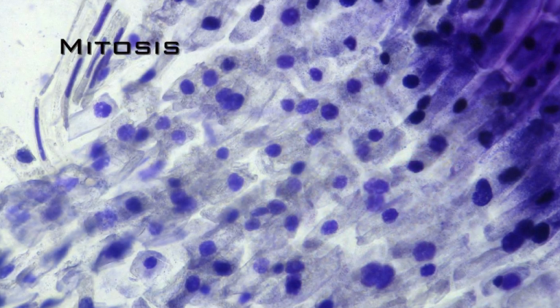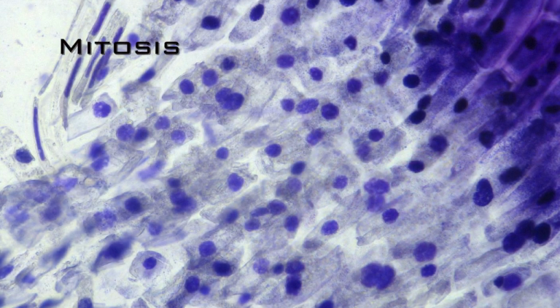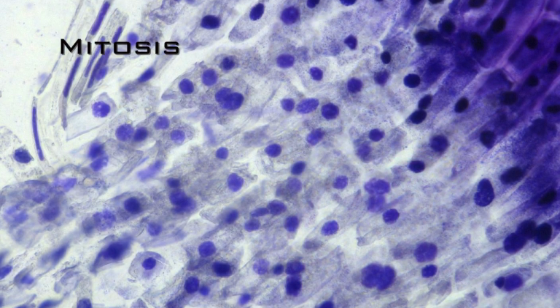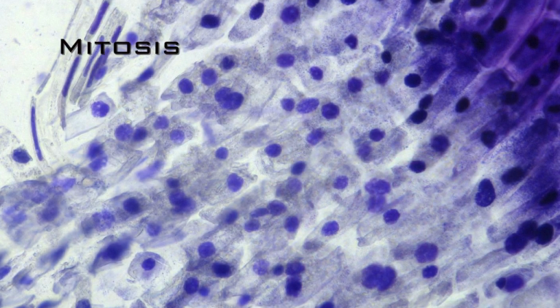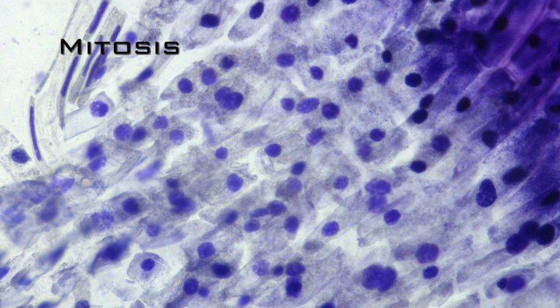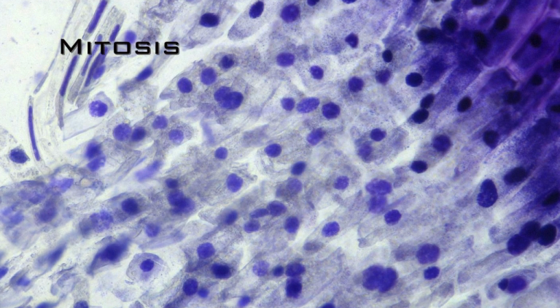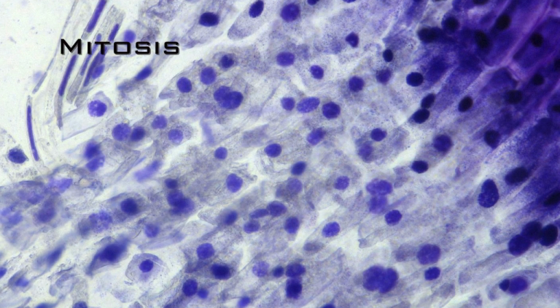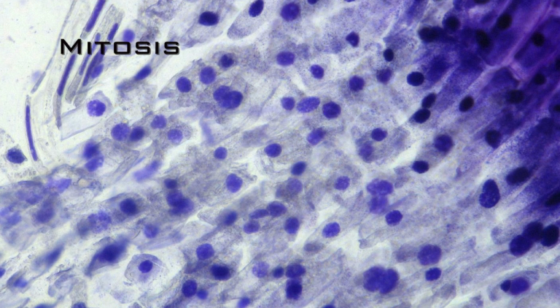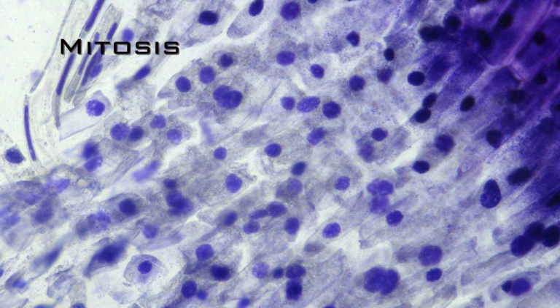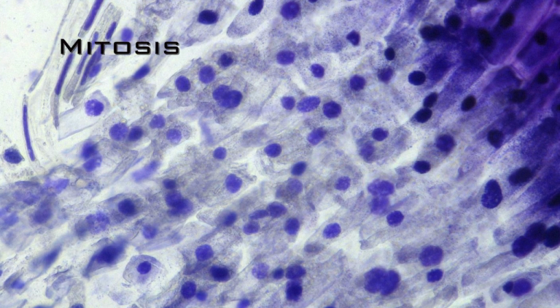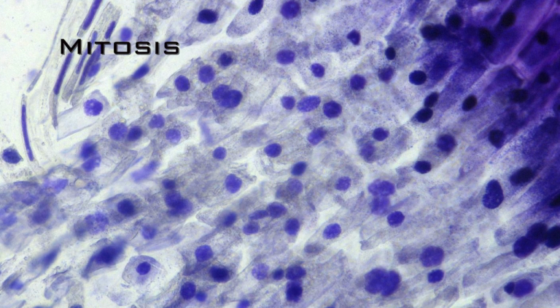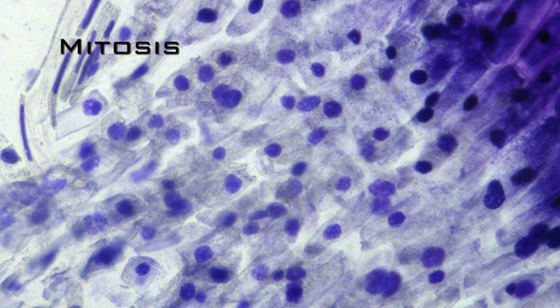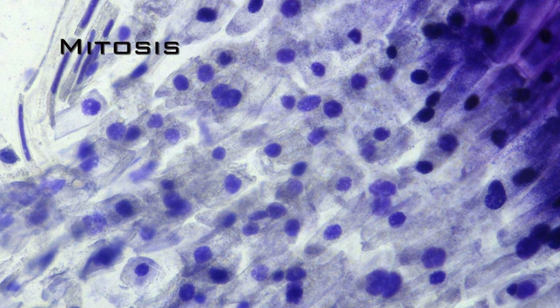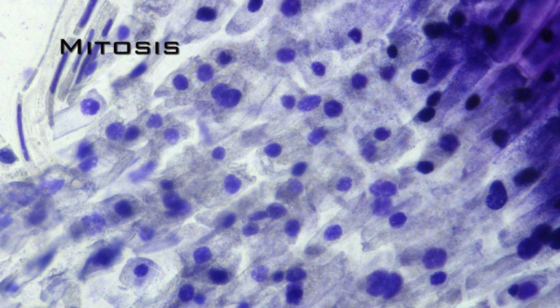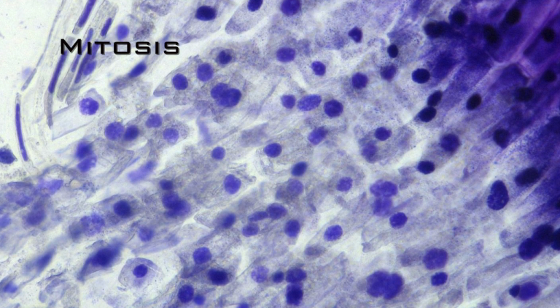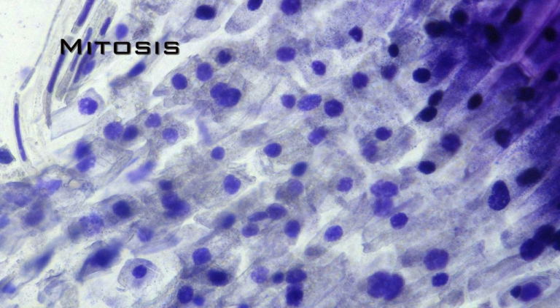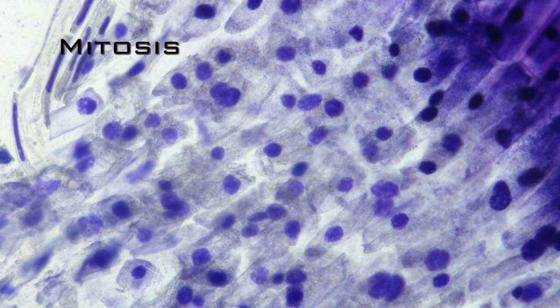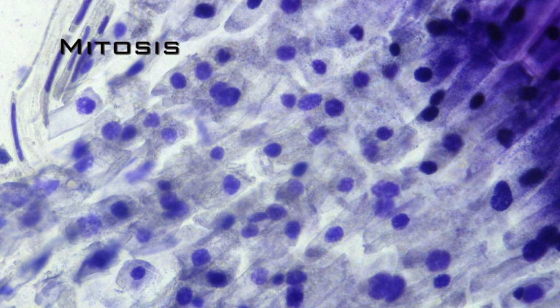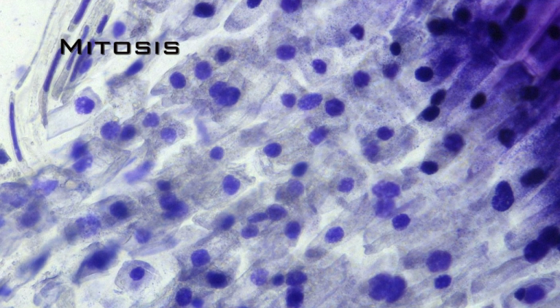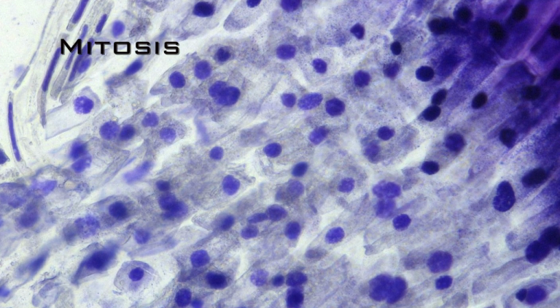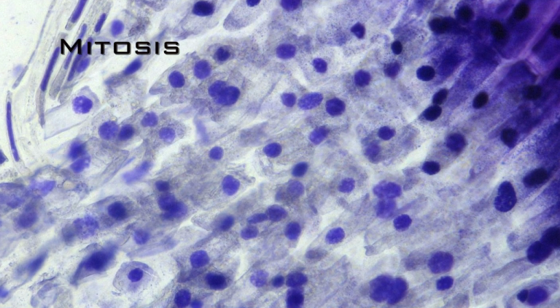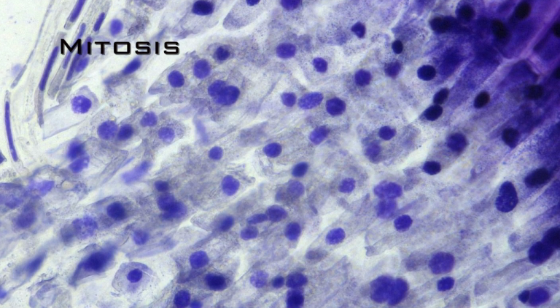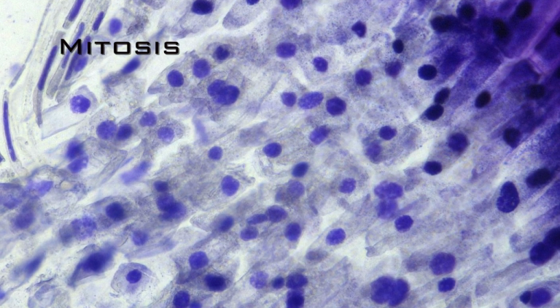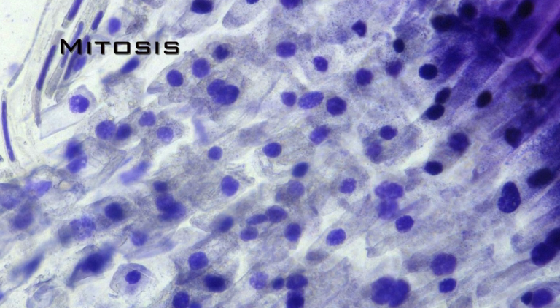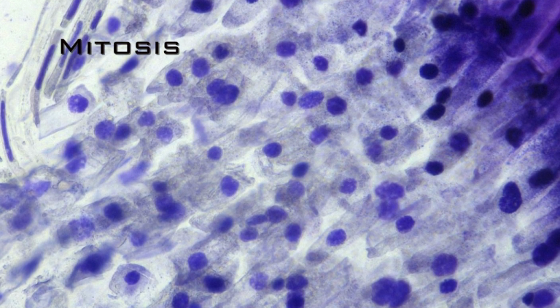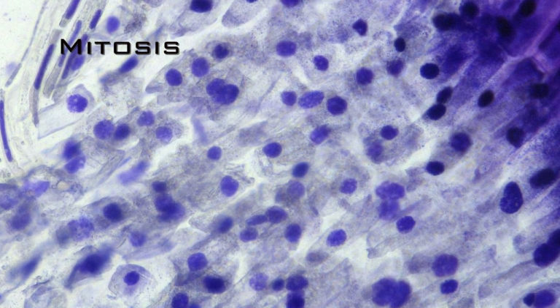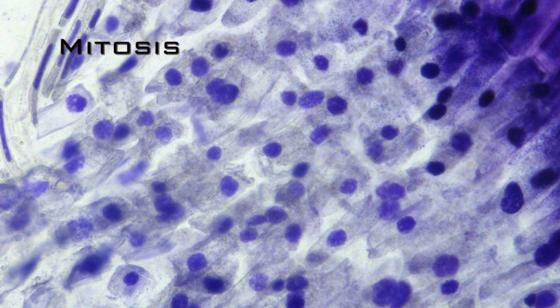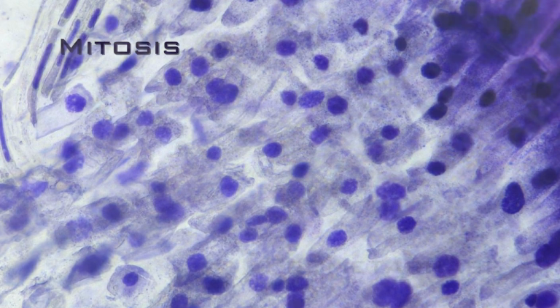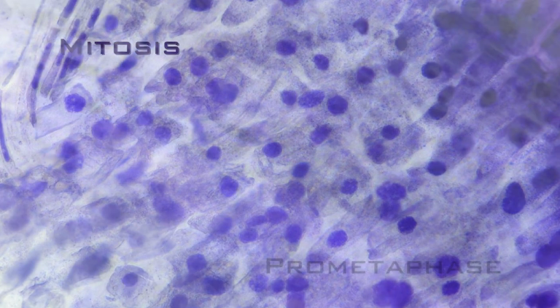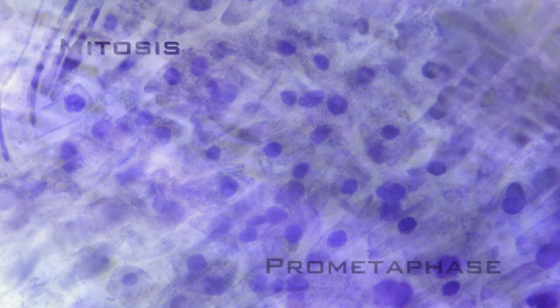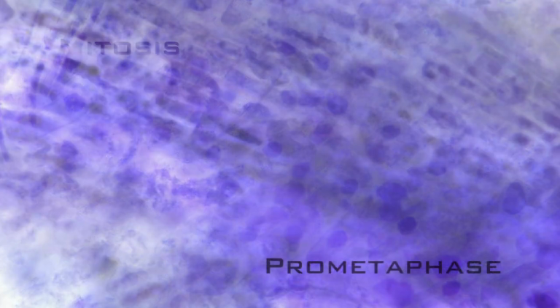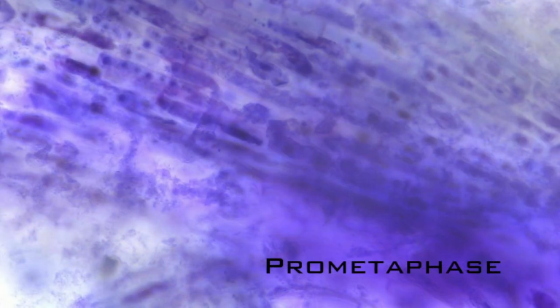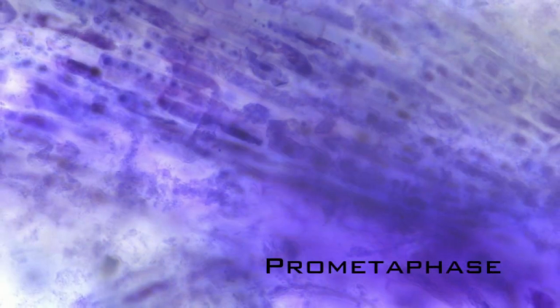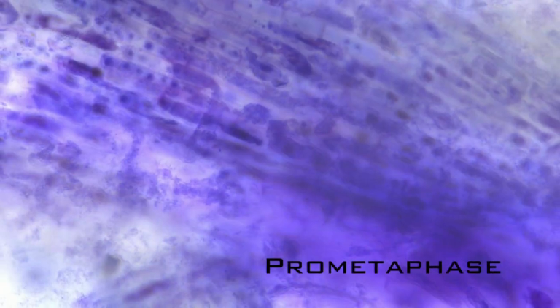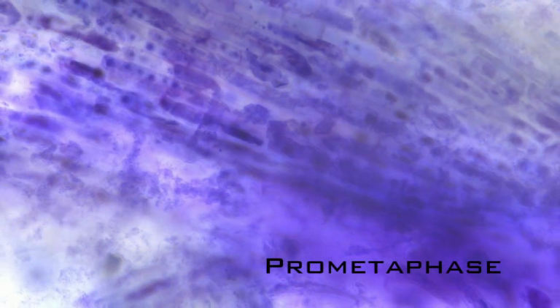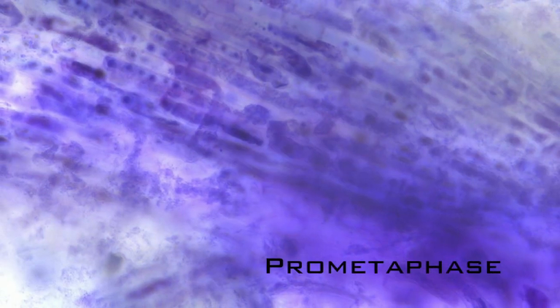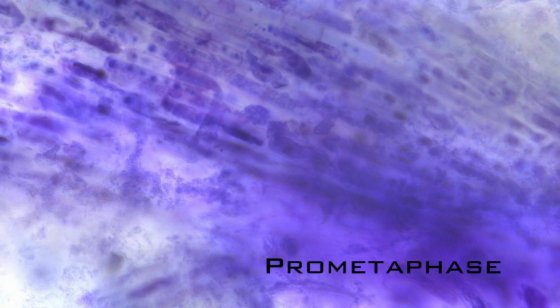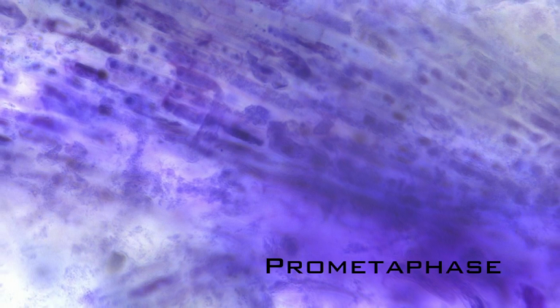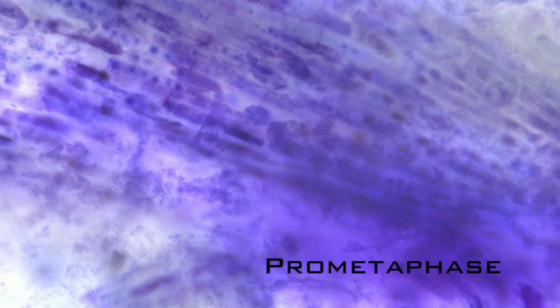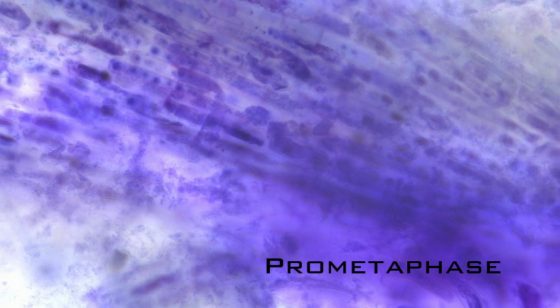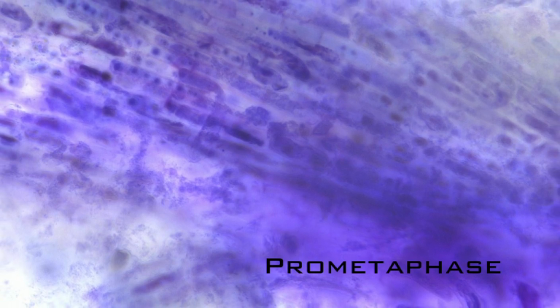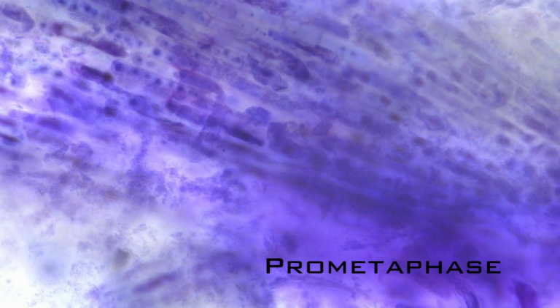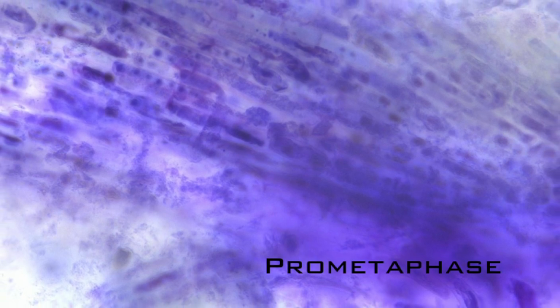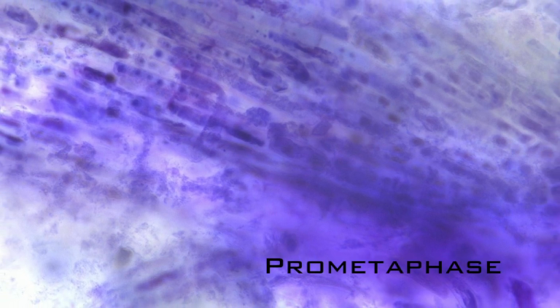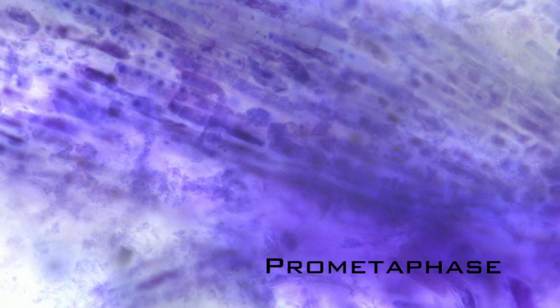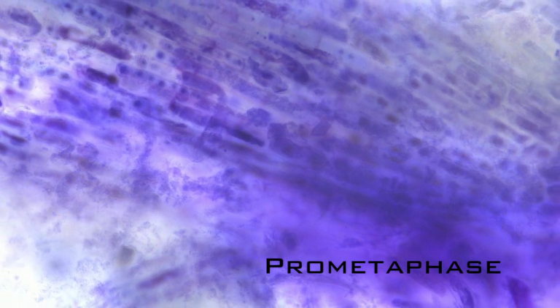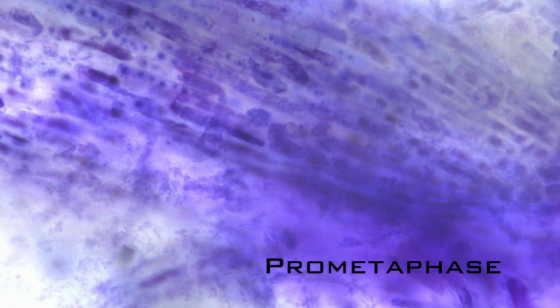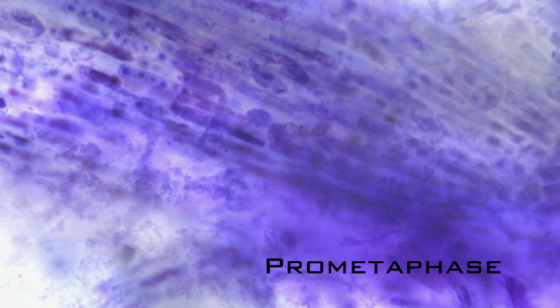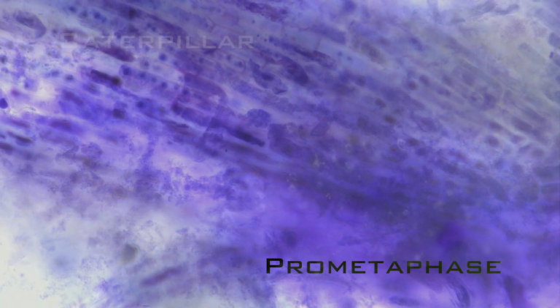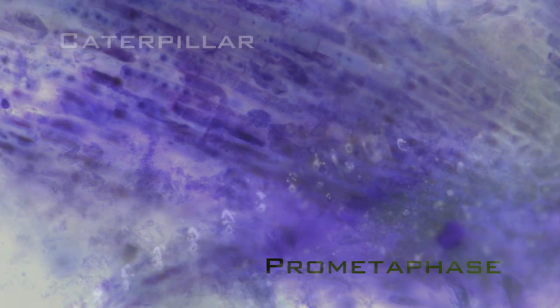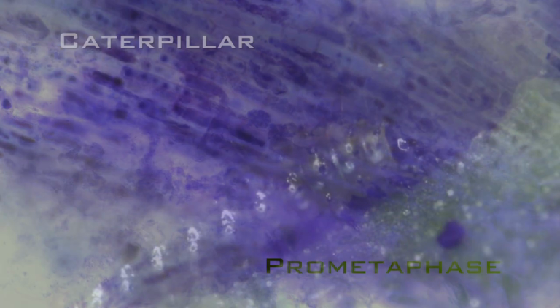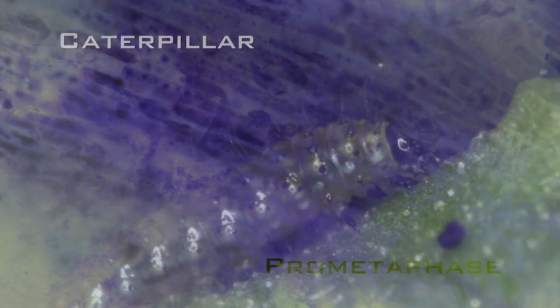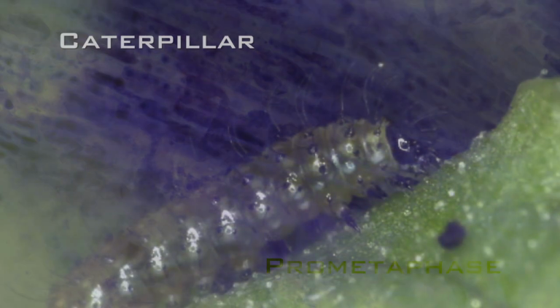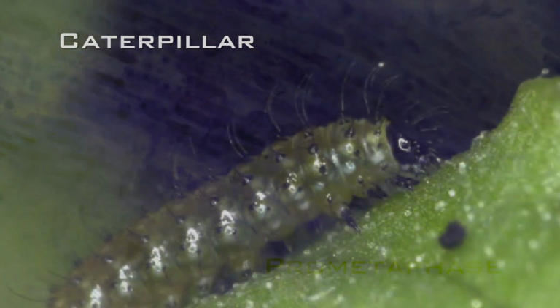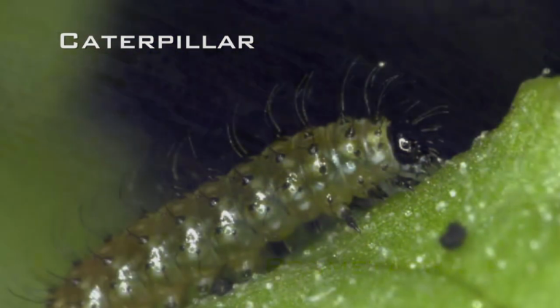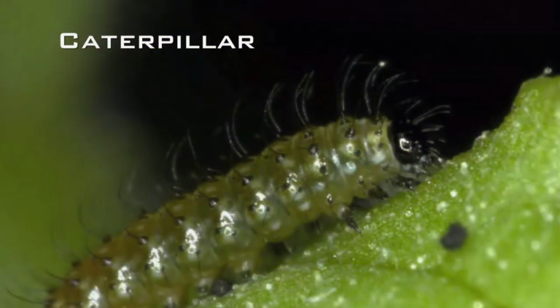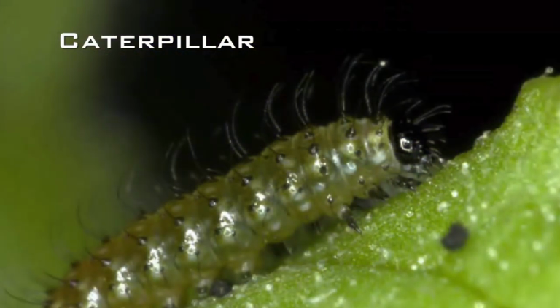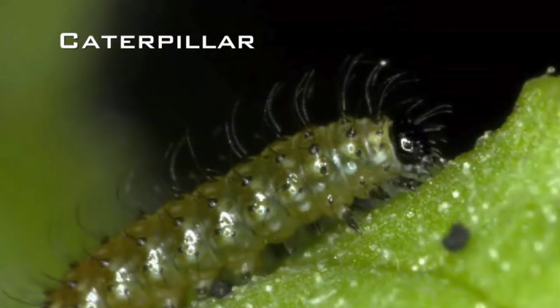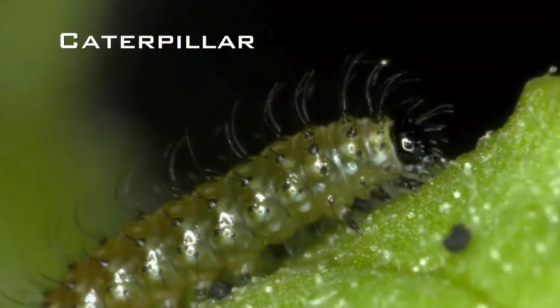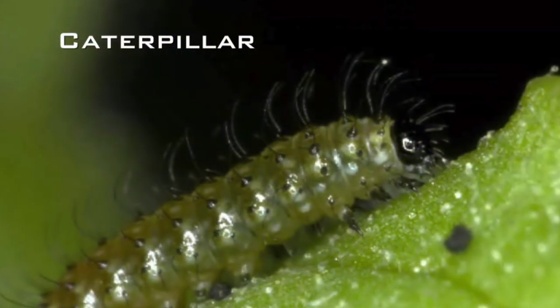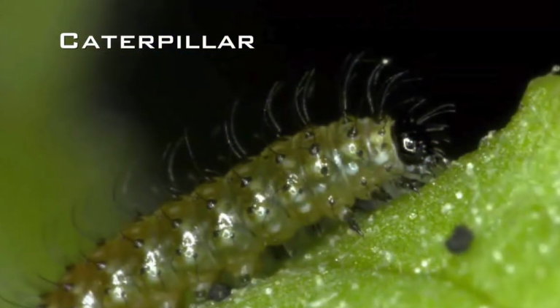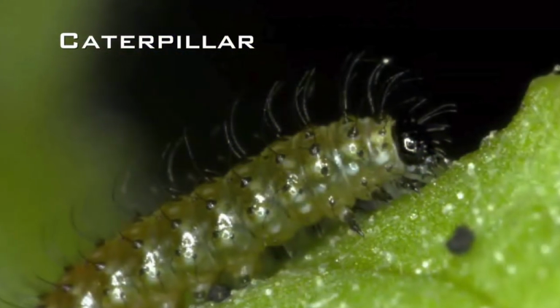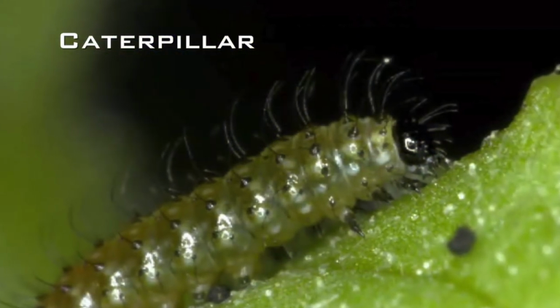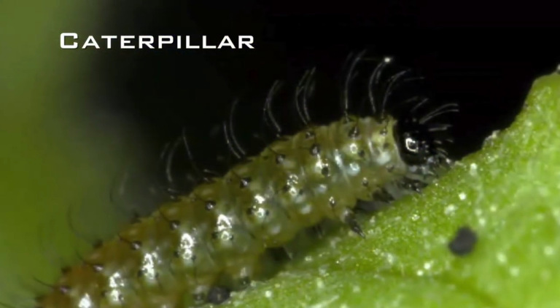With a light microscope, one could view cell walls, nuclei, cell membranes, and anything that is around 200 nanometers.